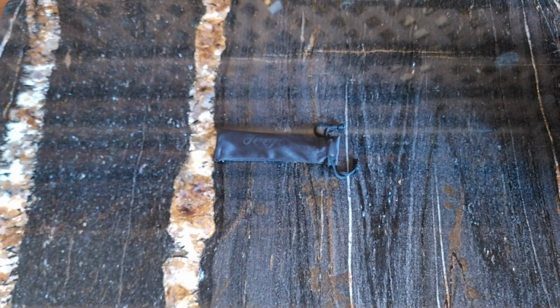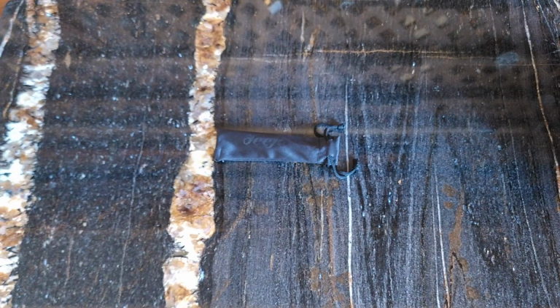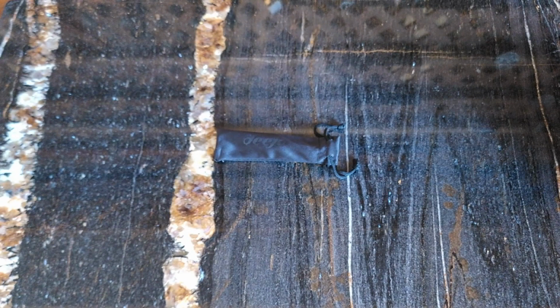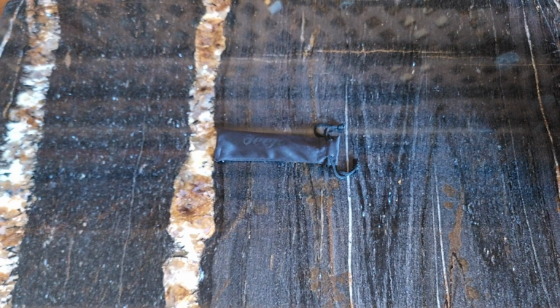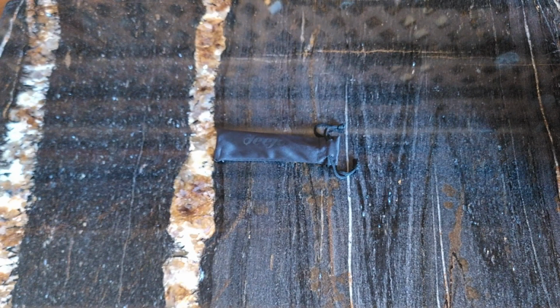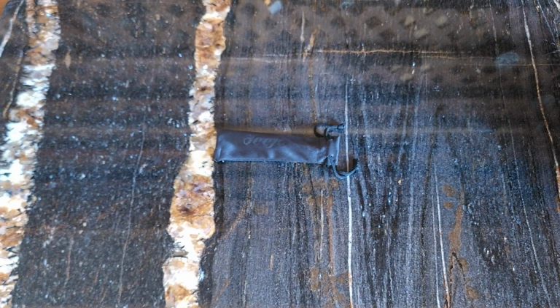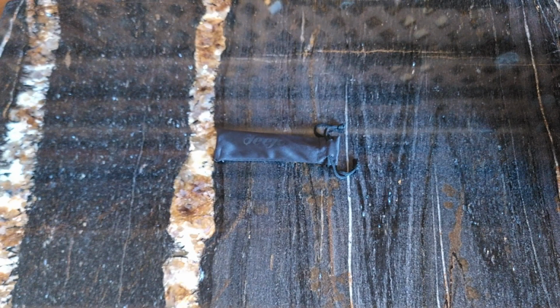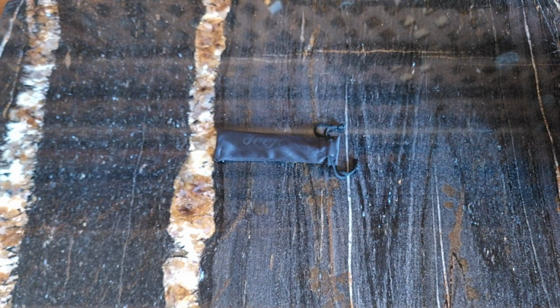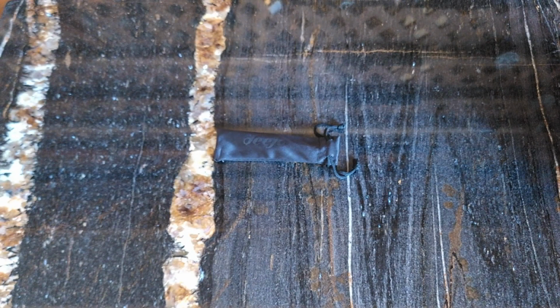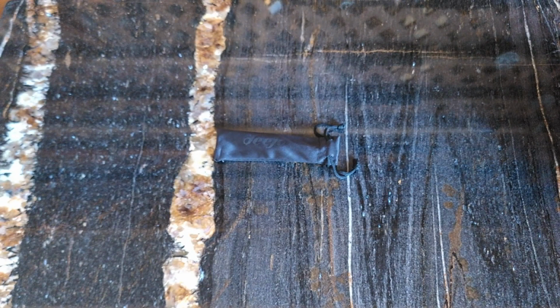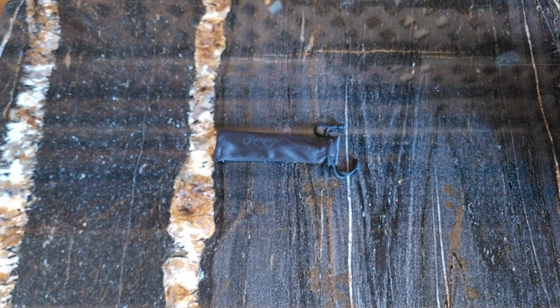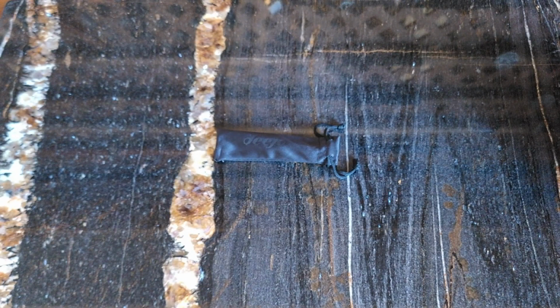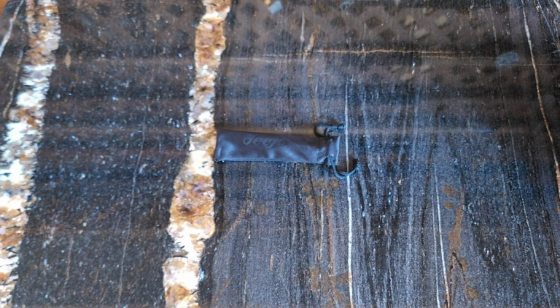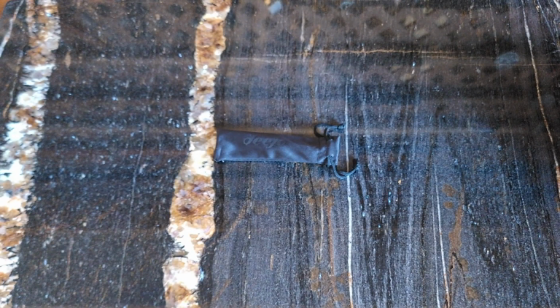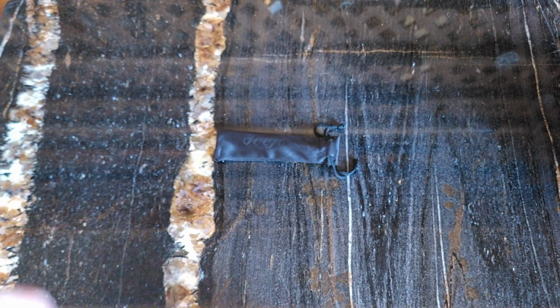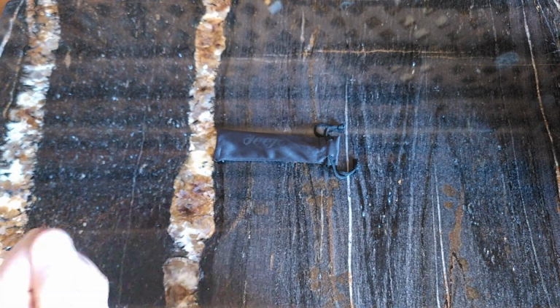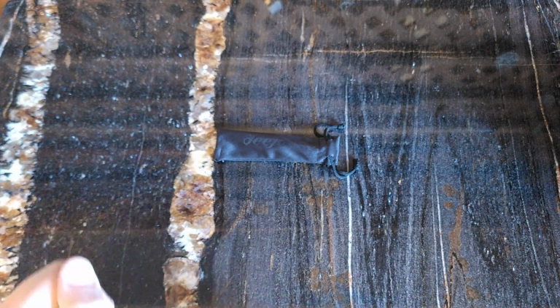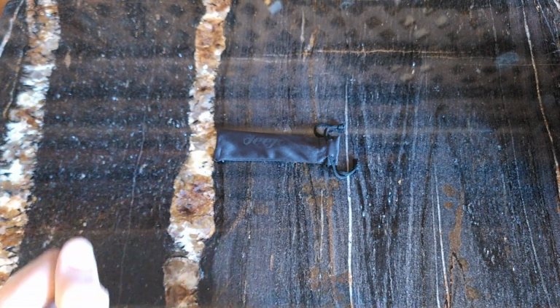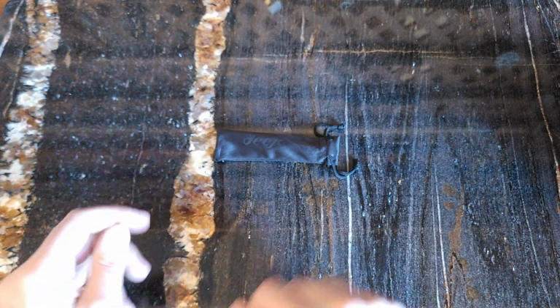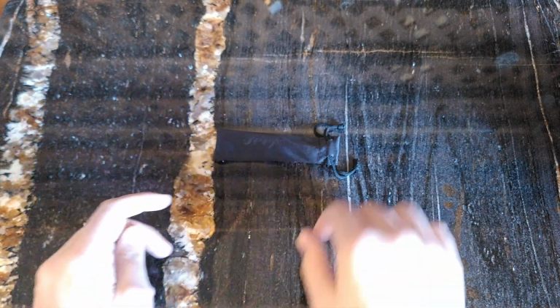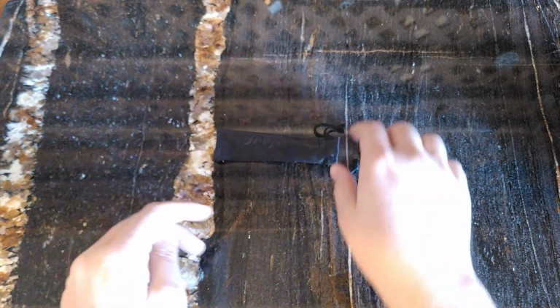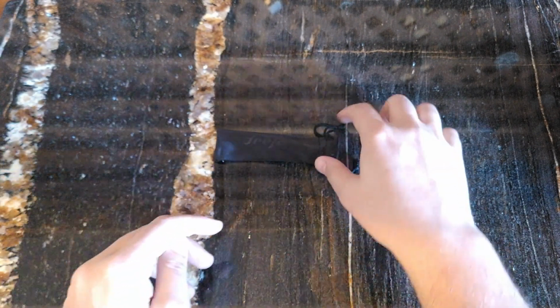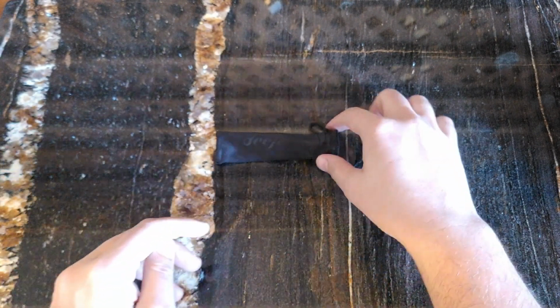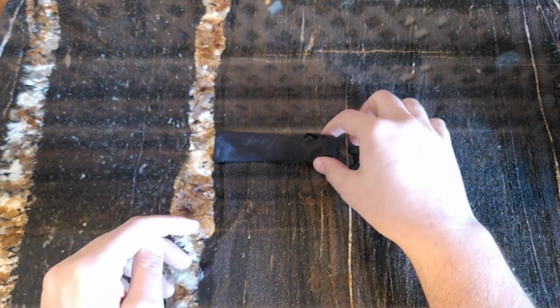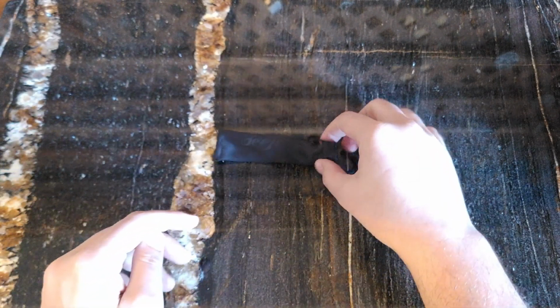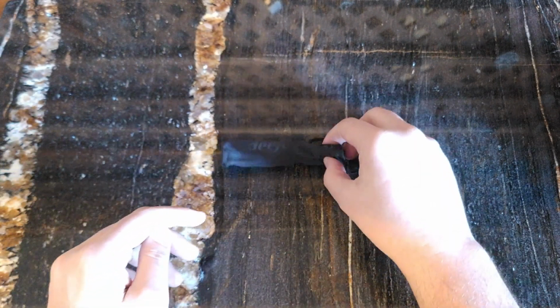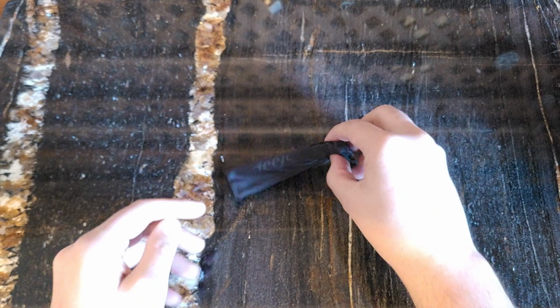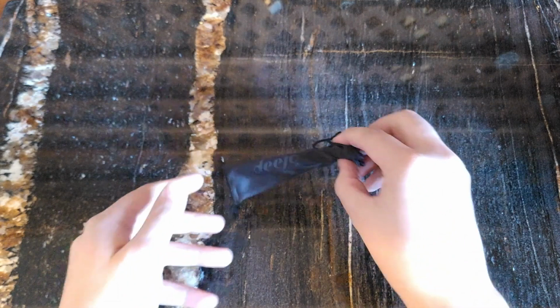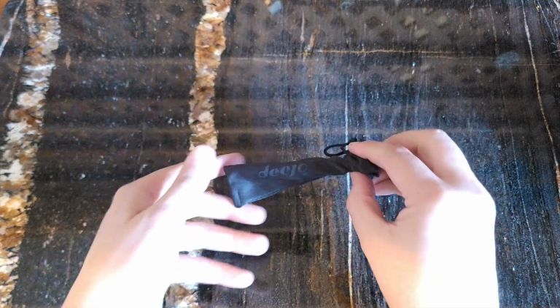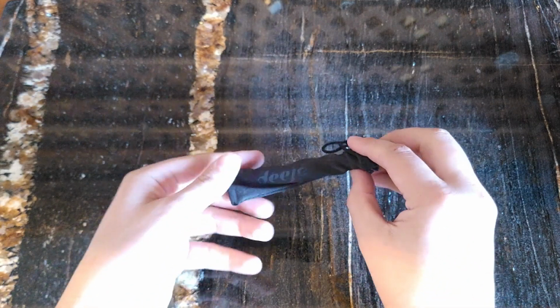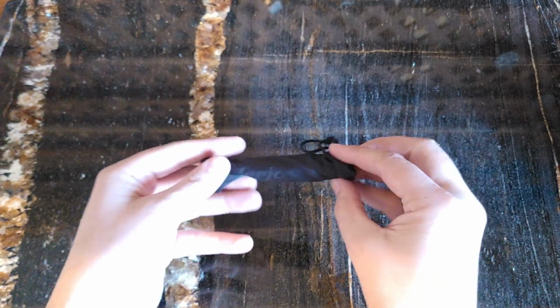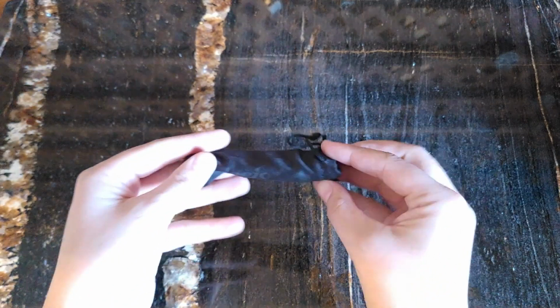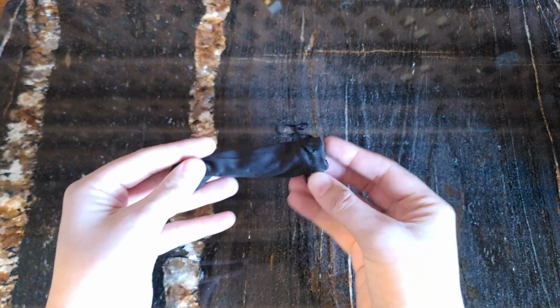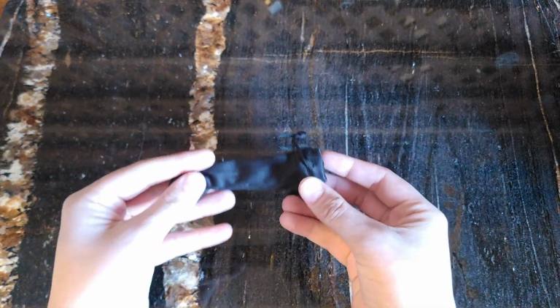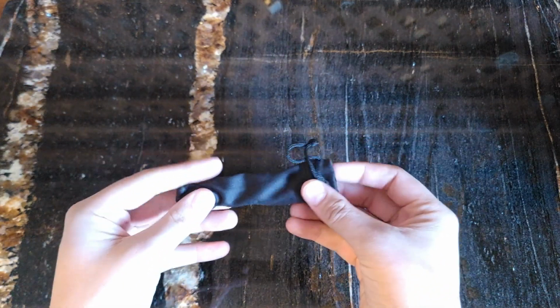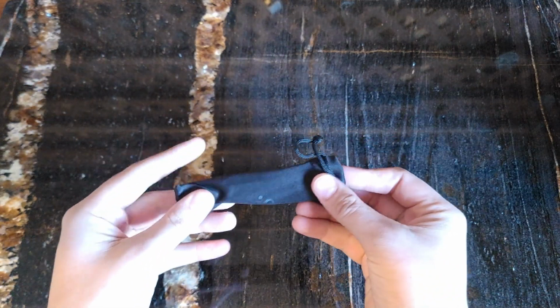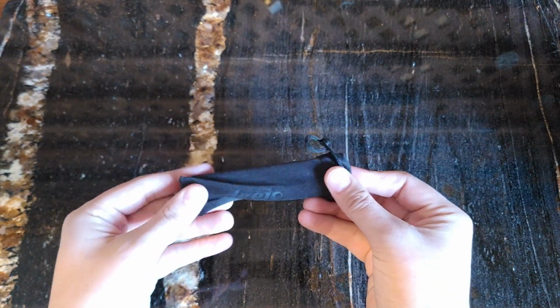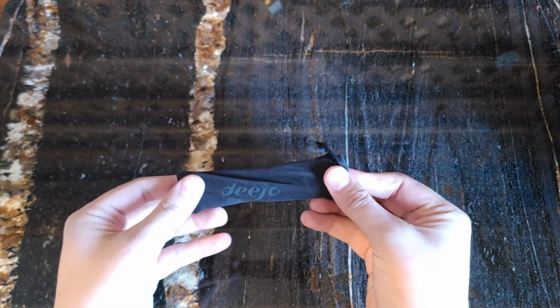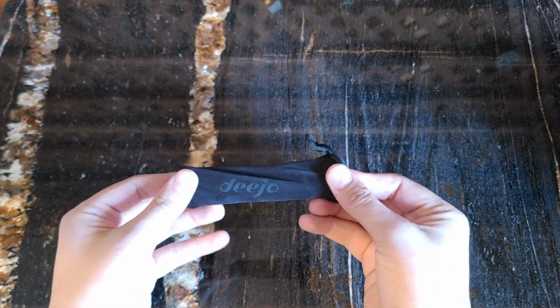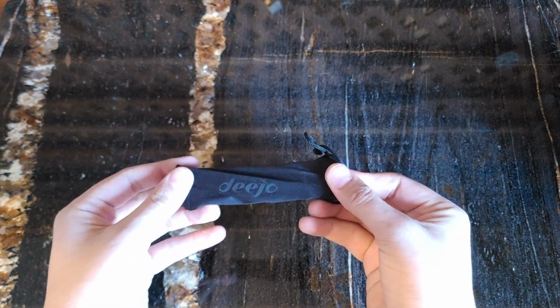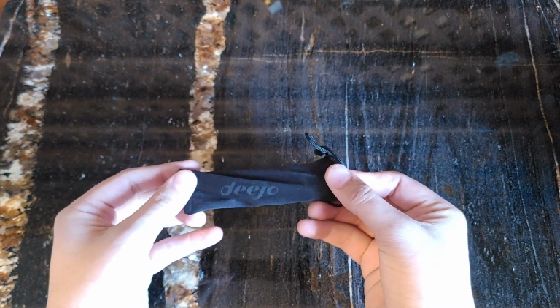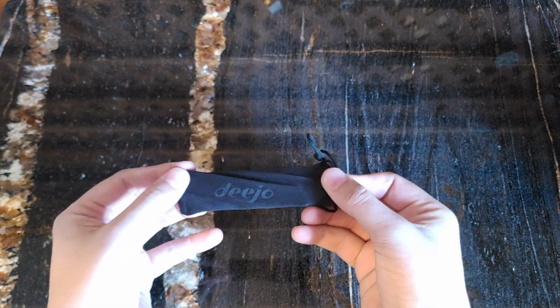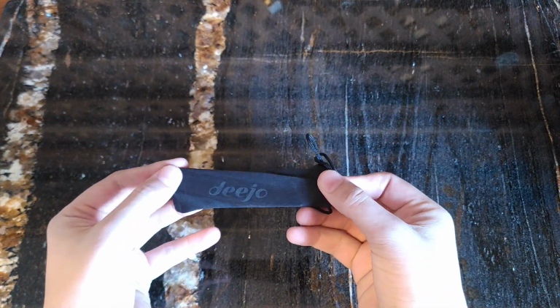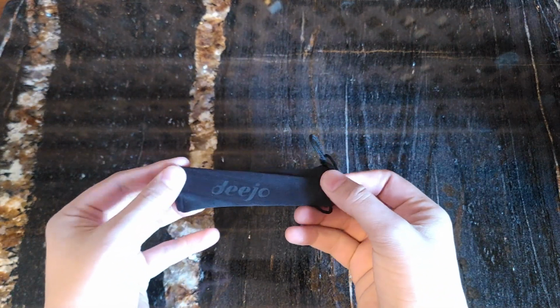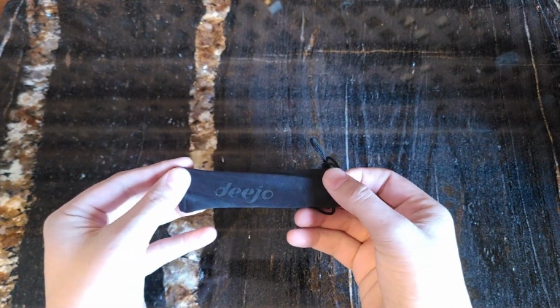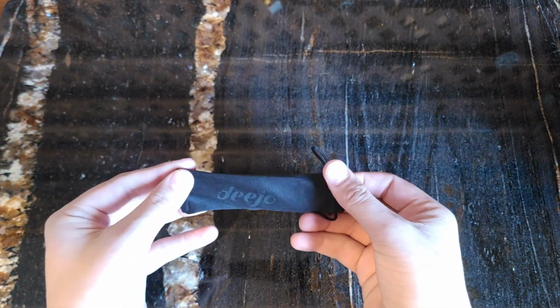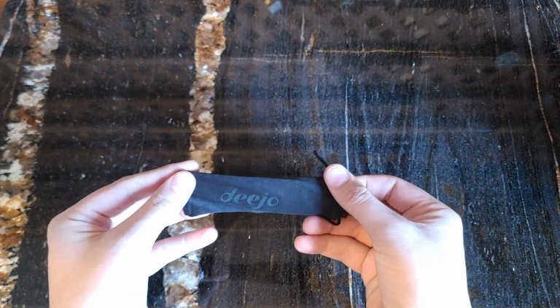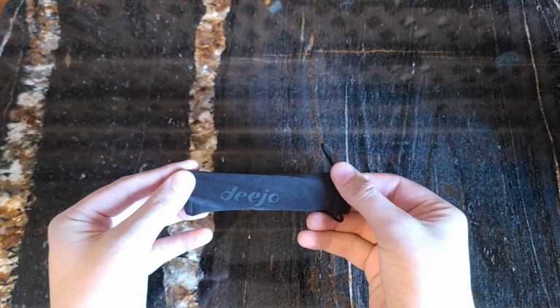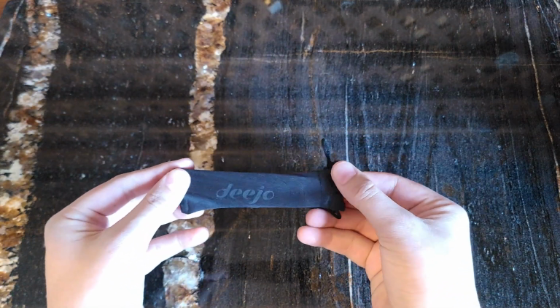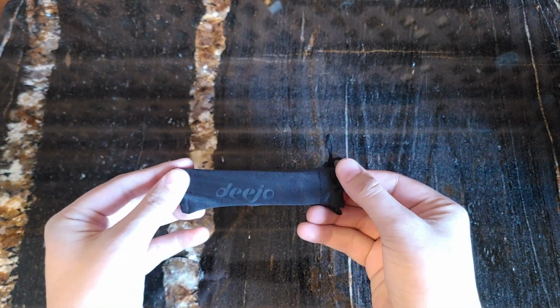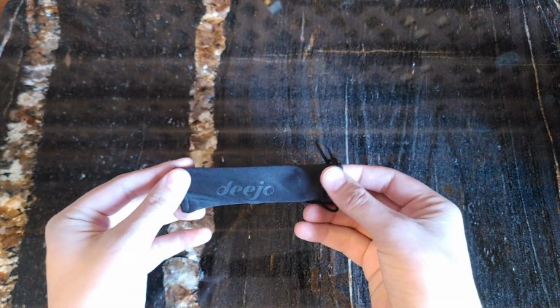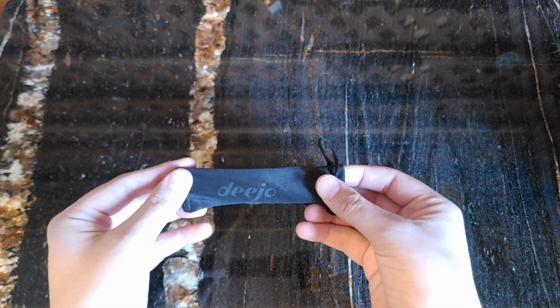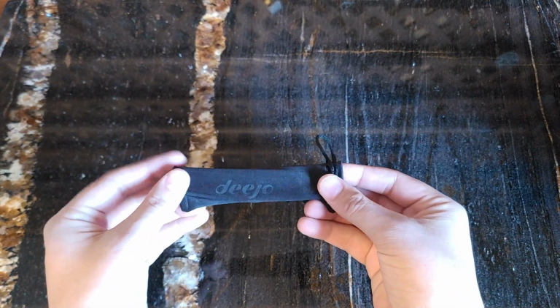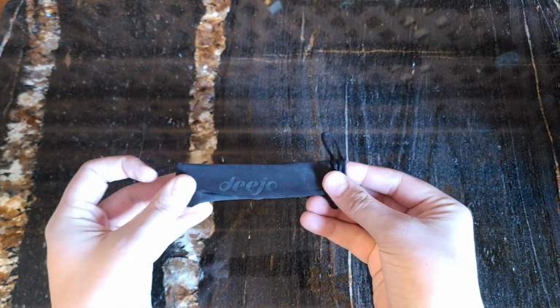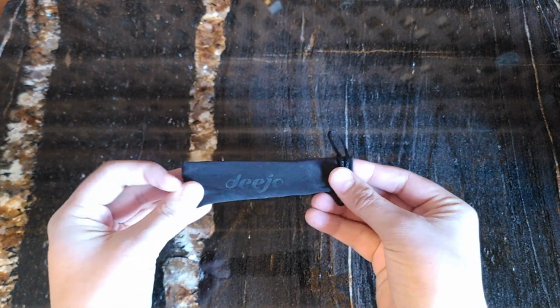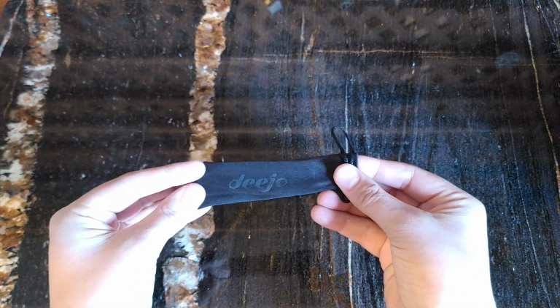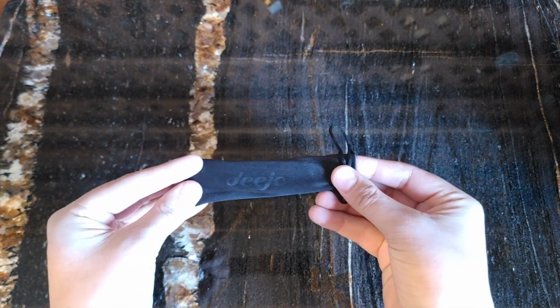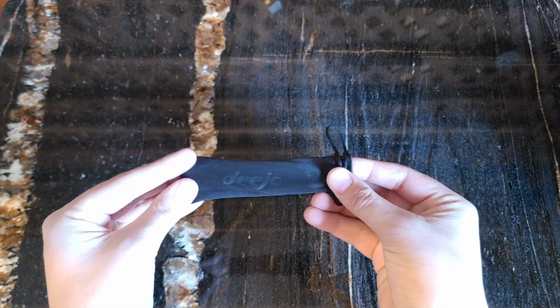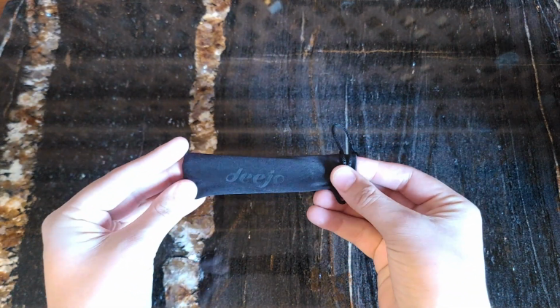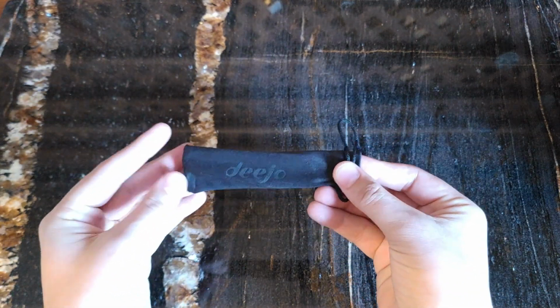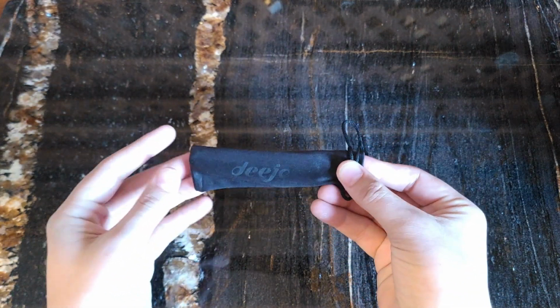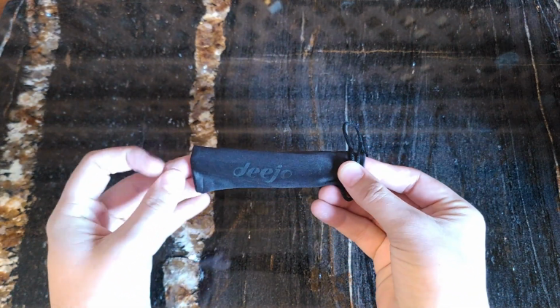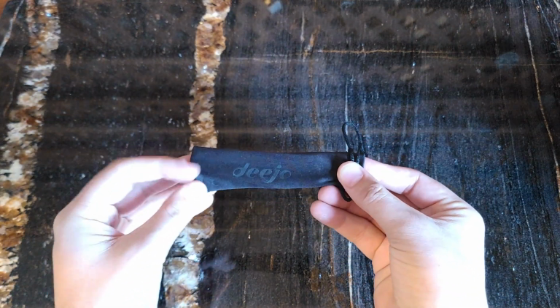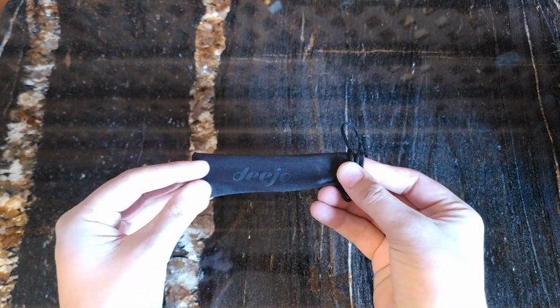This is the DJO 37G Scorpion Tattoo Liner Lock. We just got this in and we want to talk about our first impressions before we go and take it out for a test.